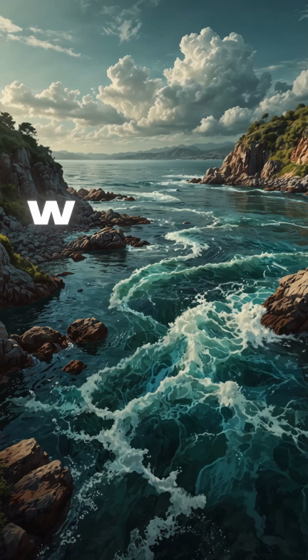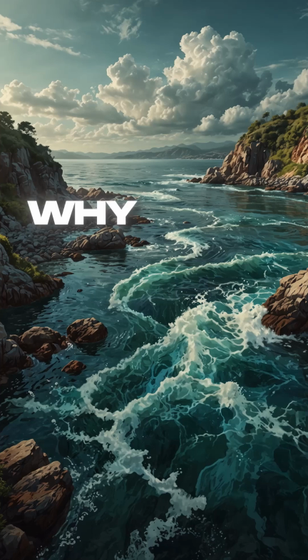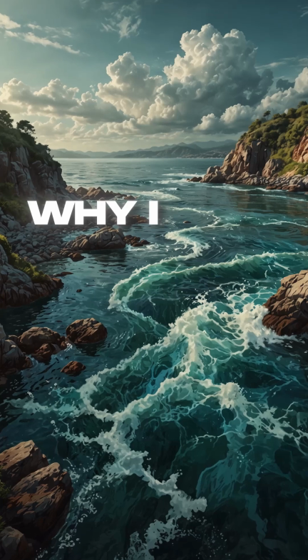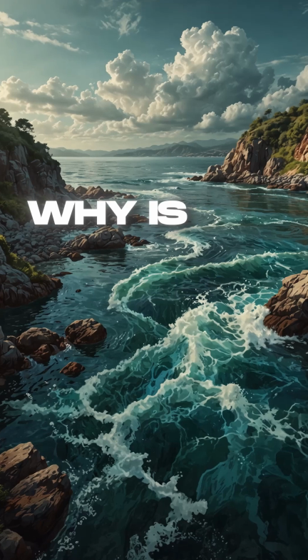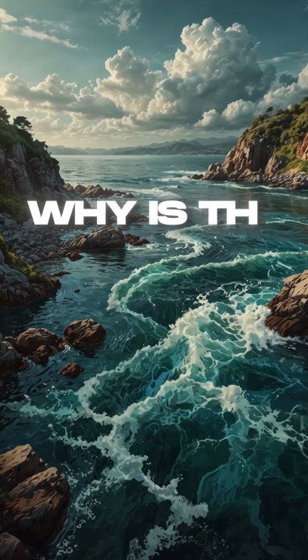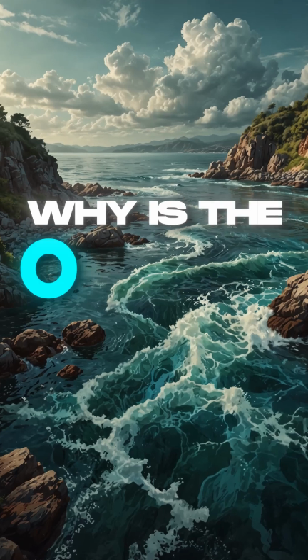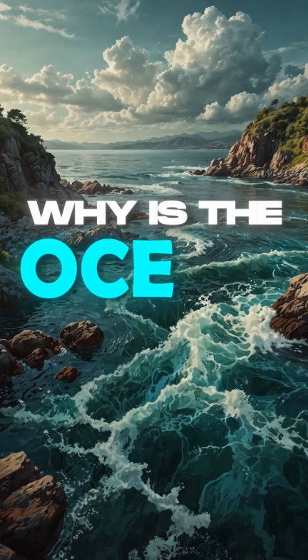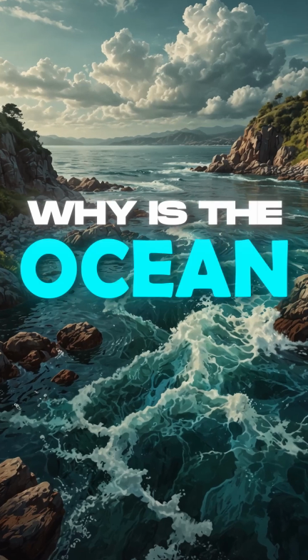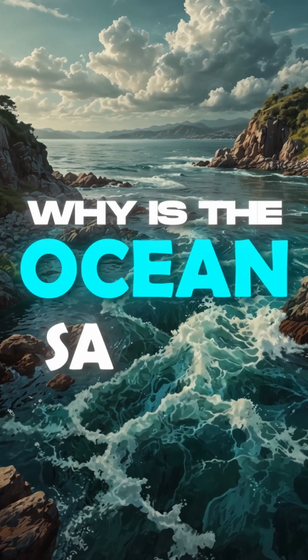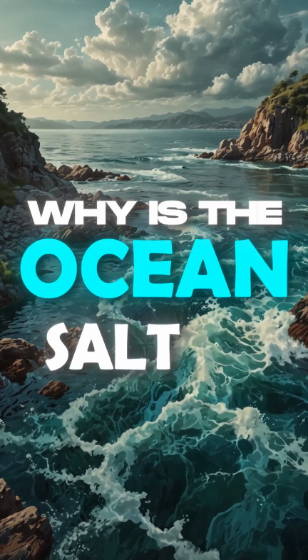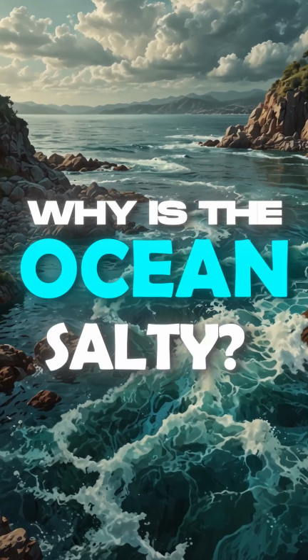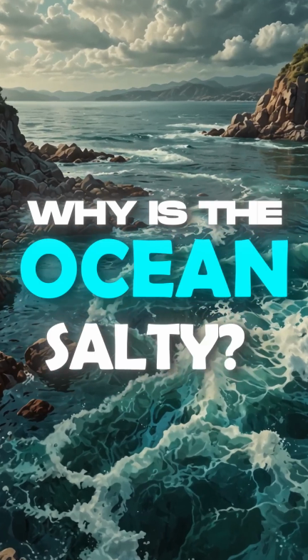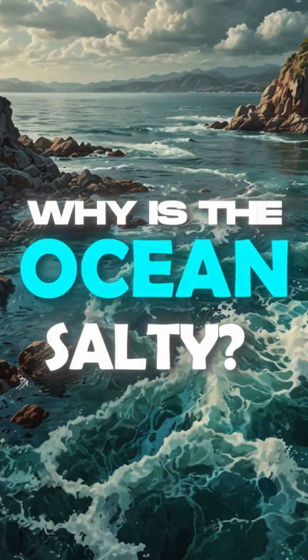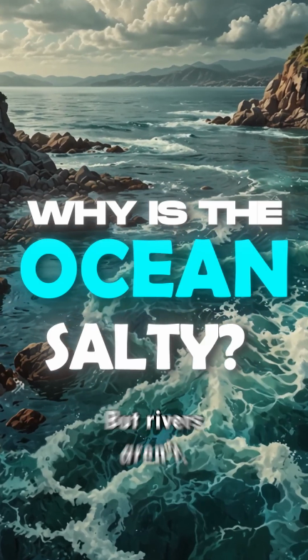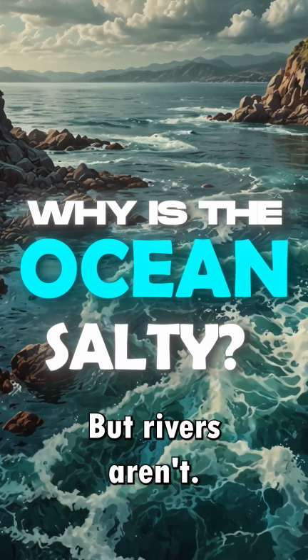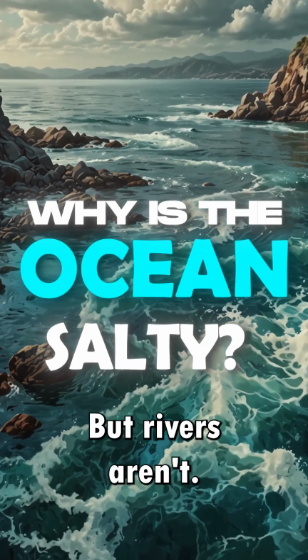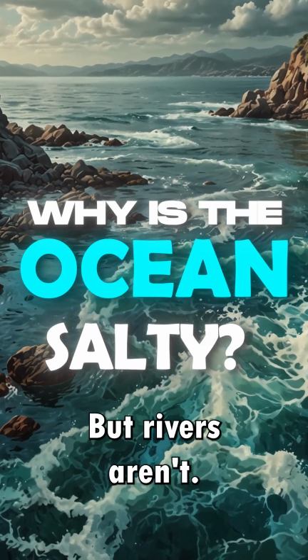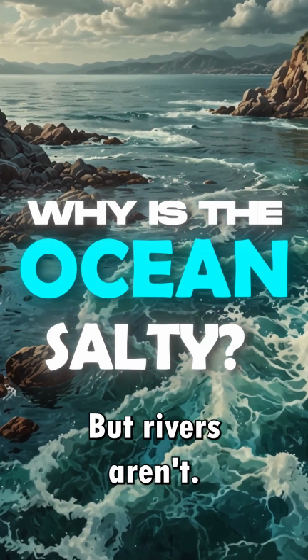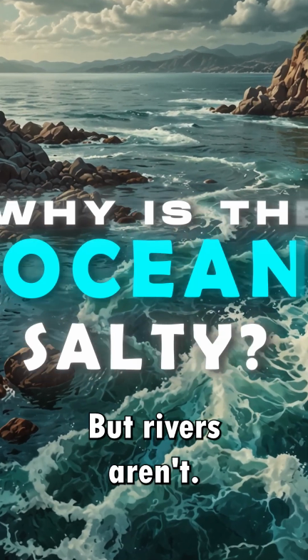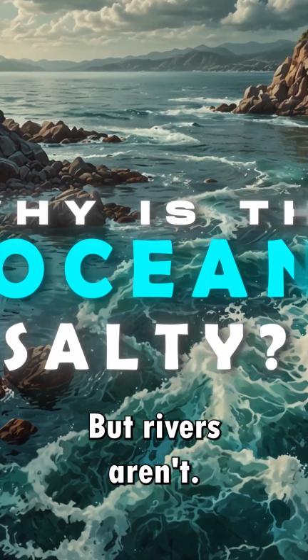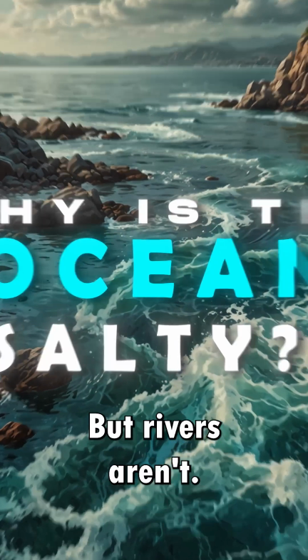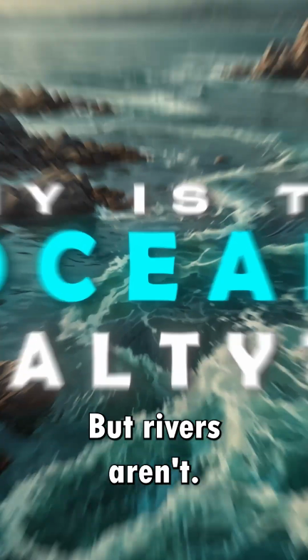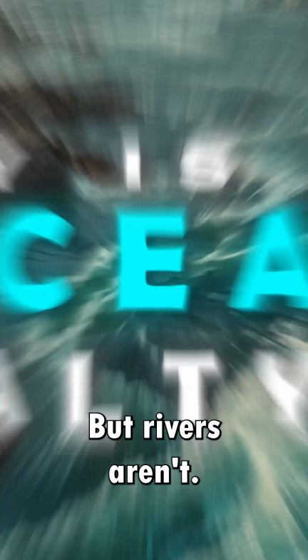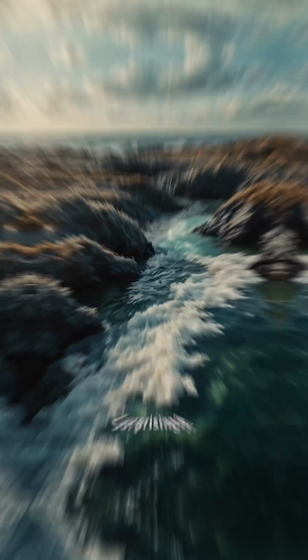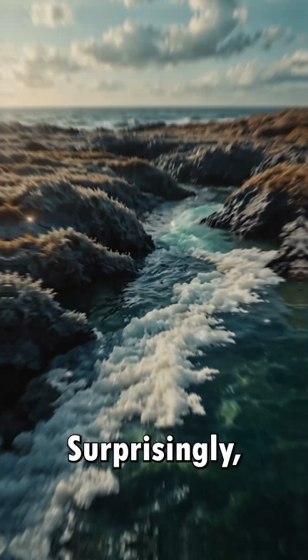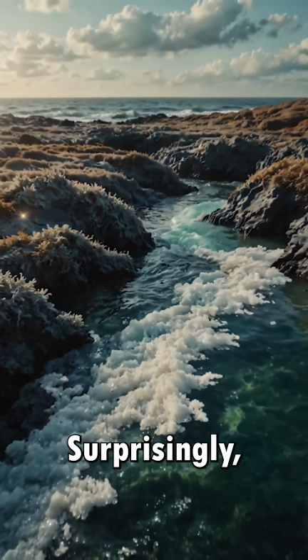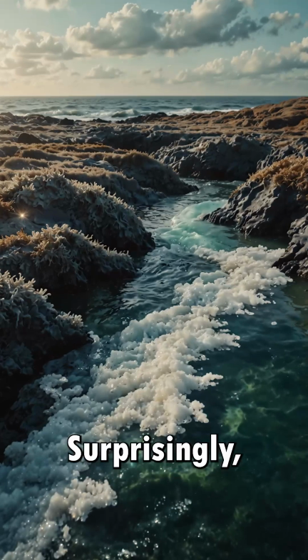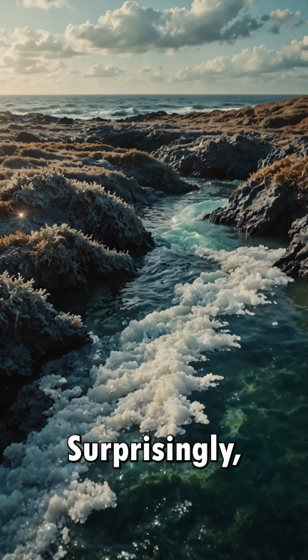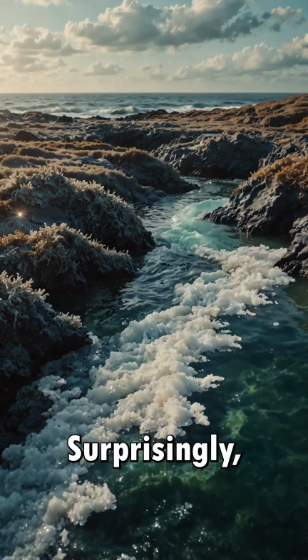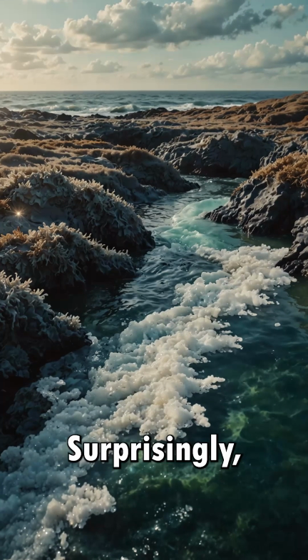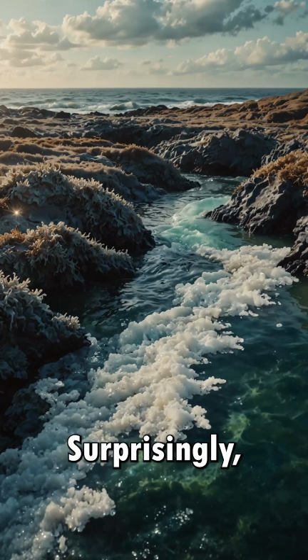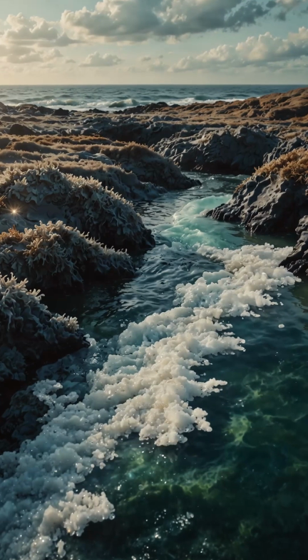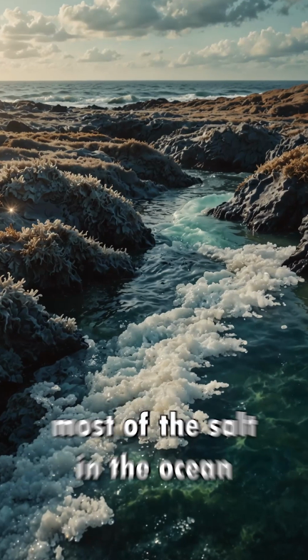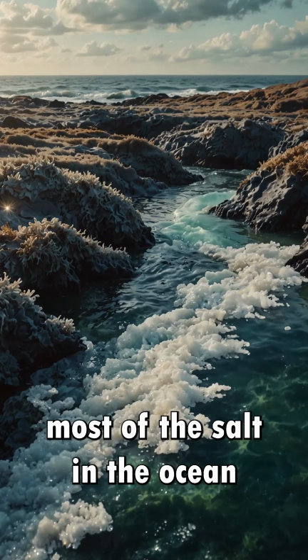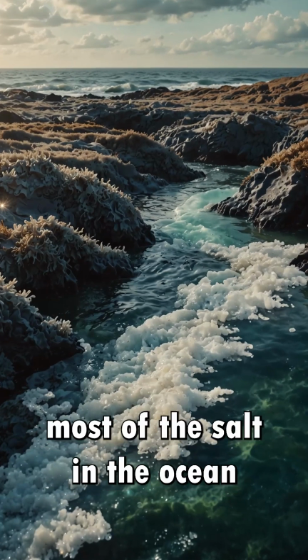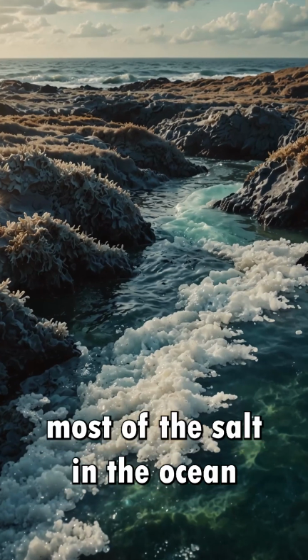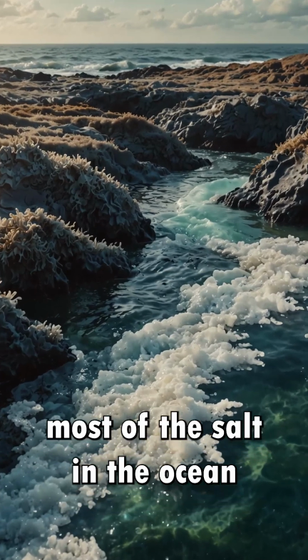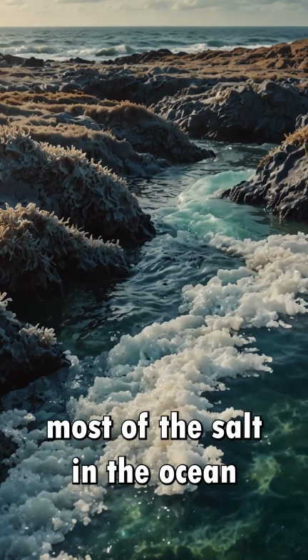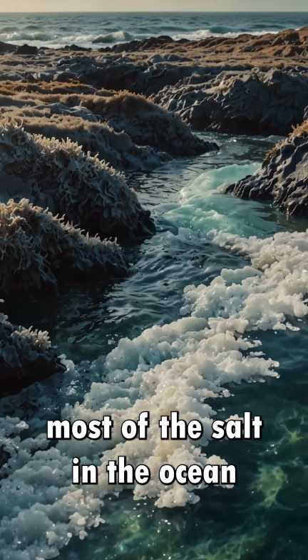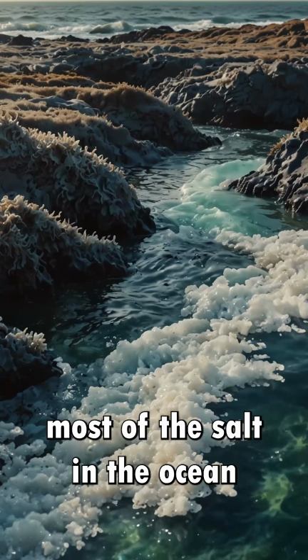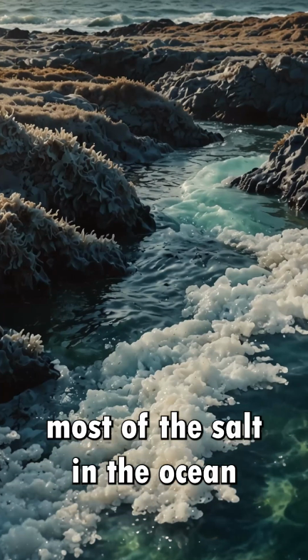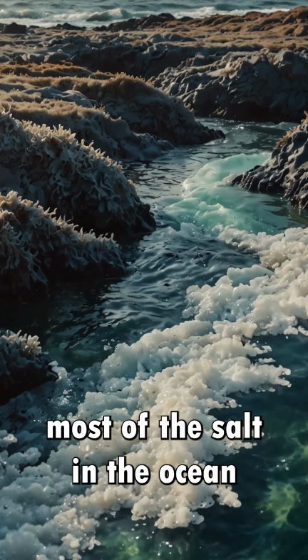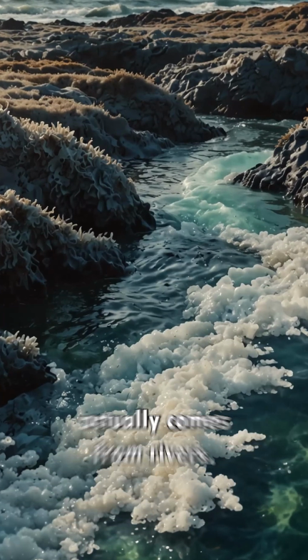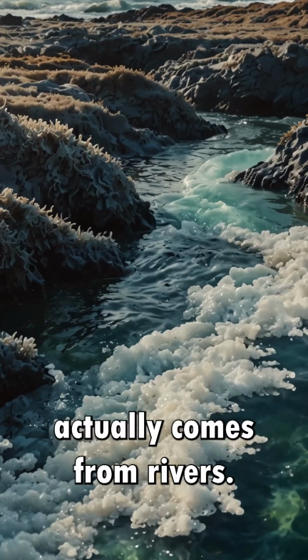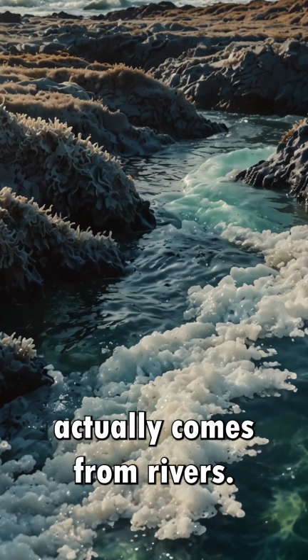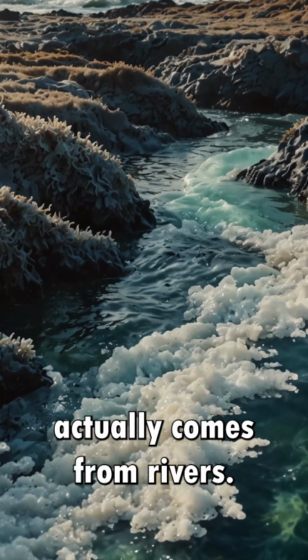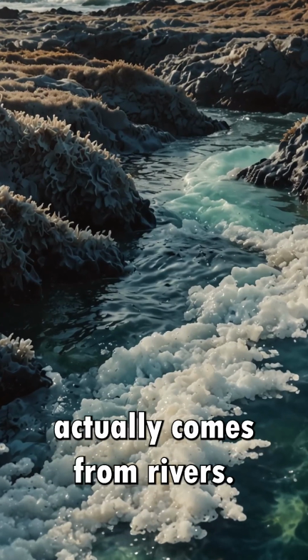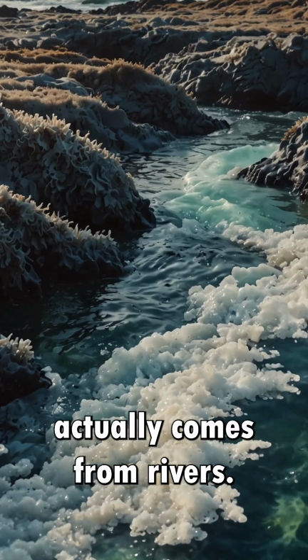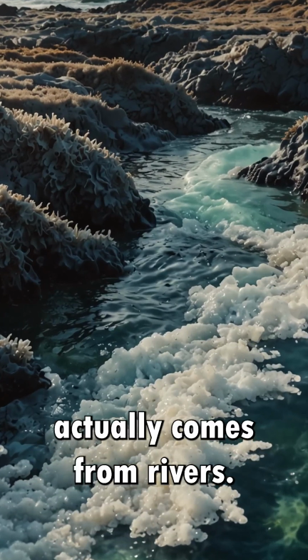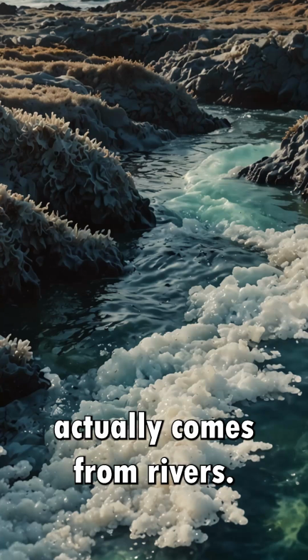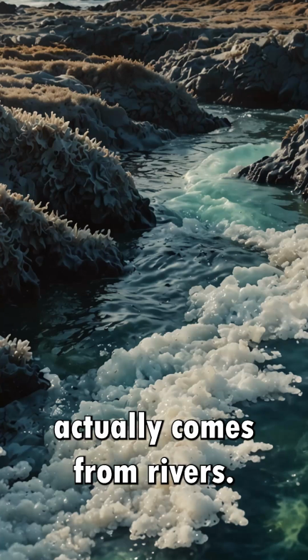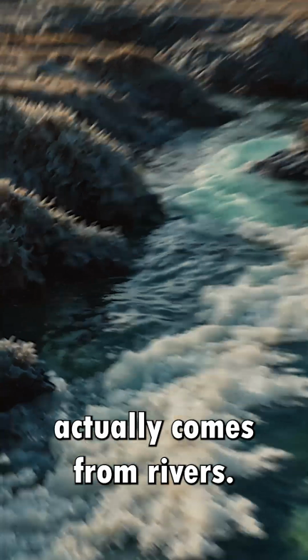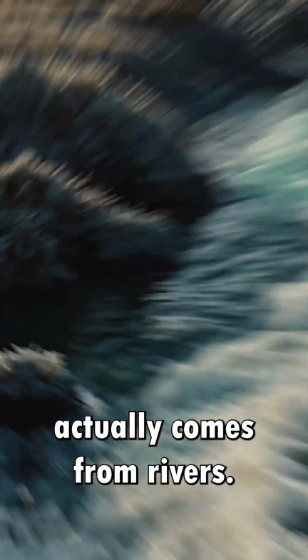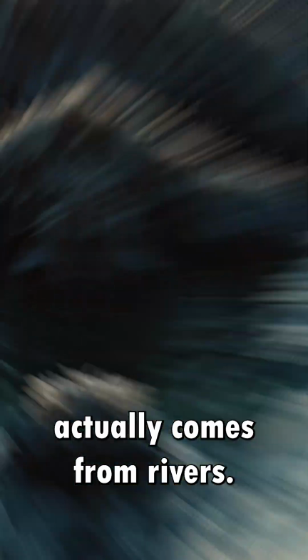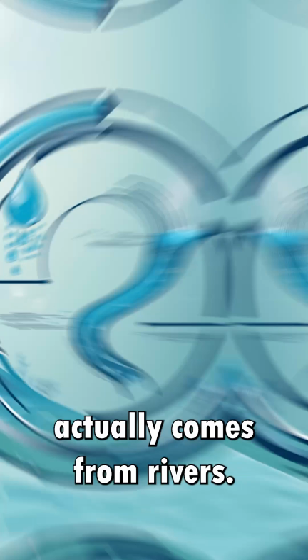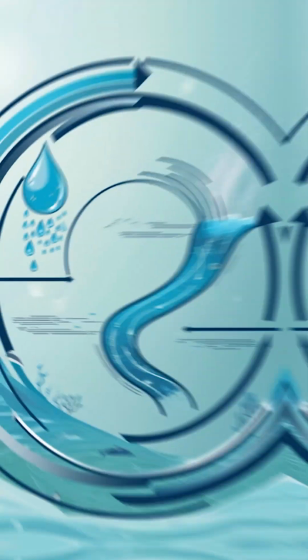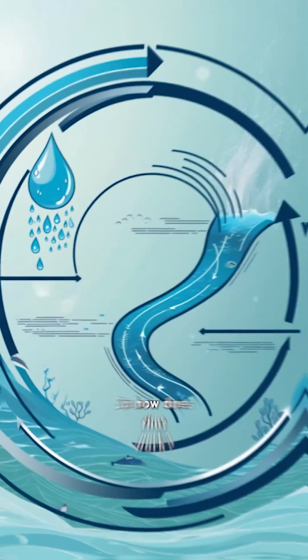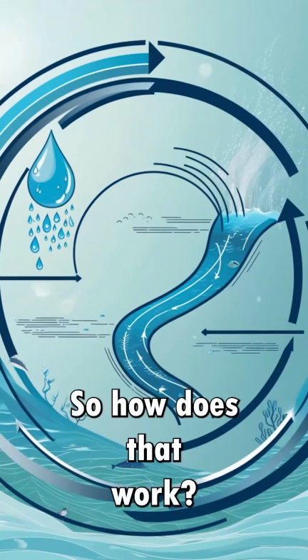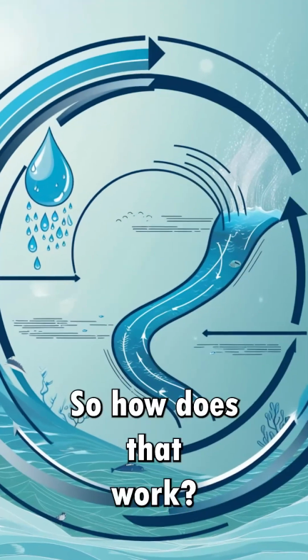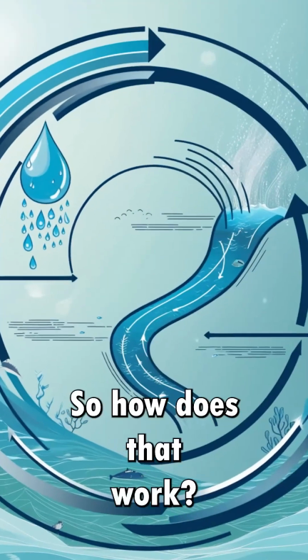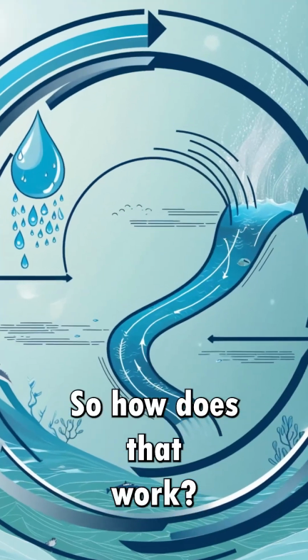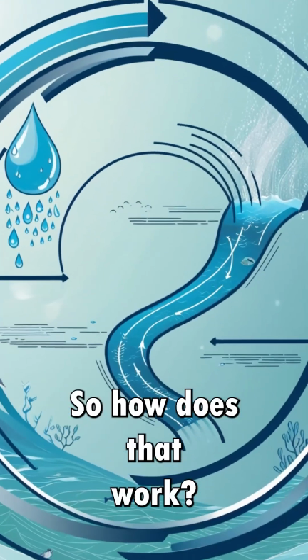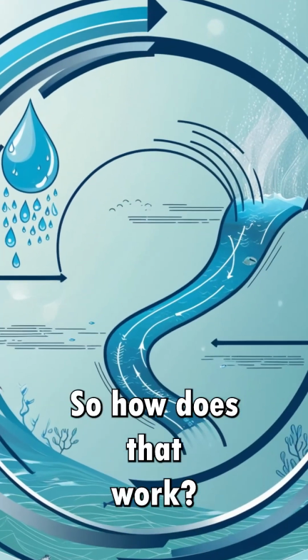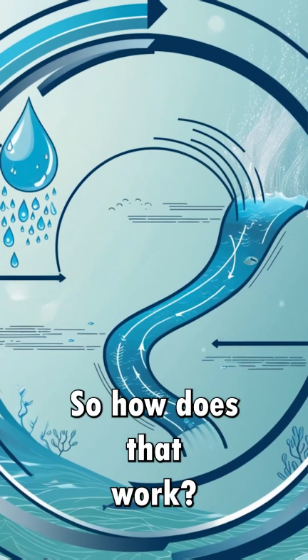Why is the ocean salty but rivers aren't? Surprisingly, most of the salt in the ocean actually comes from rivers. So how does that work?